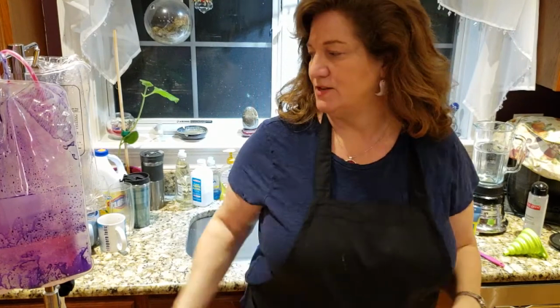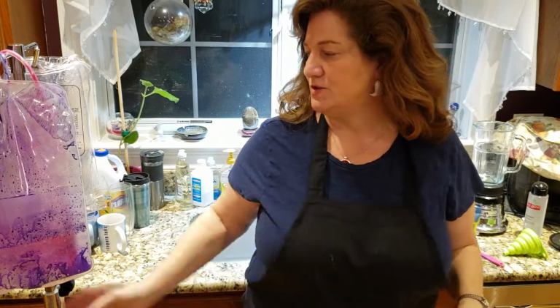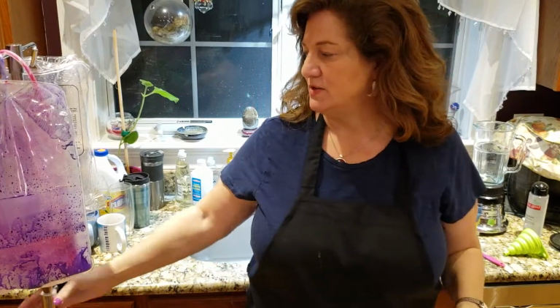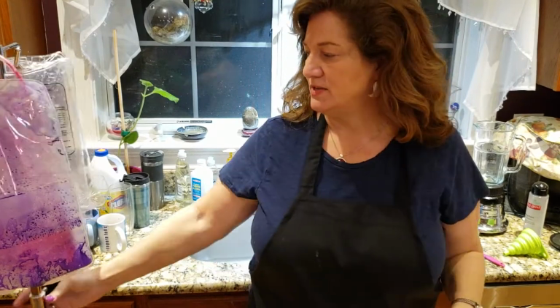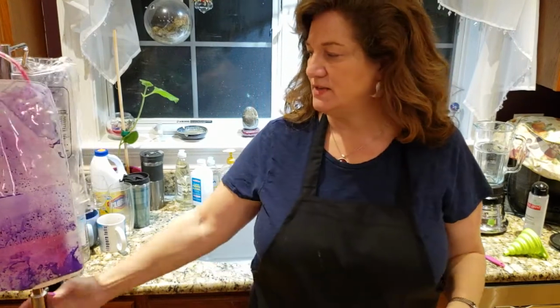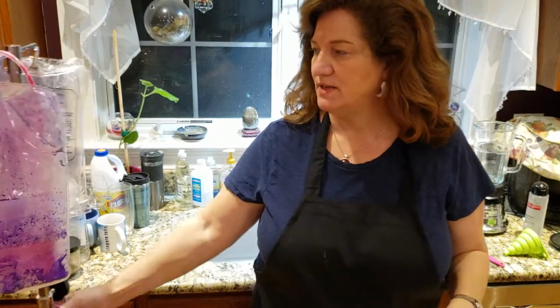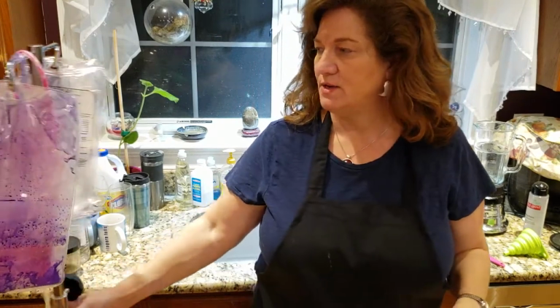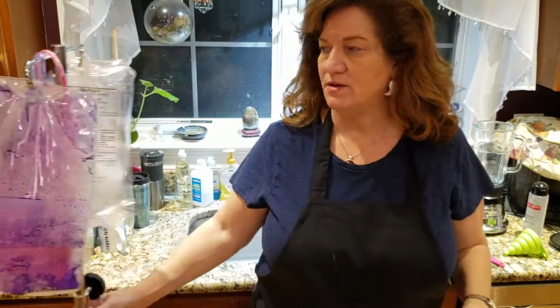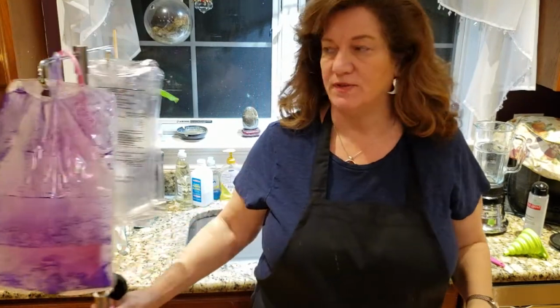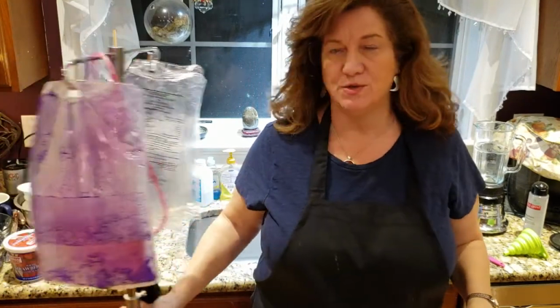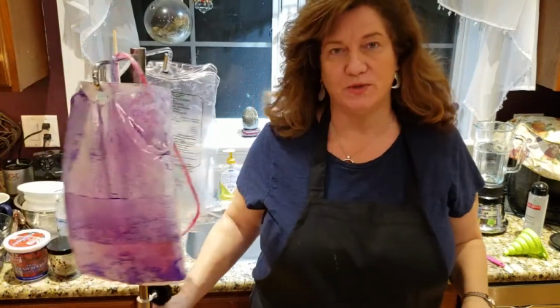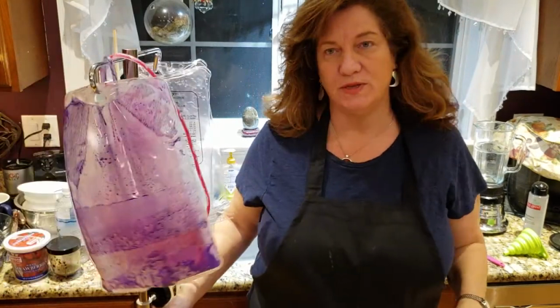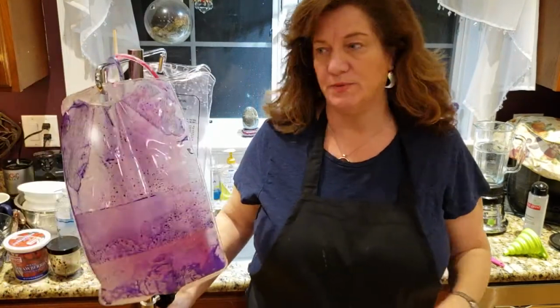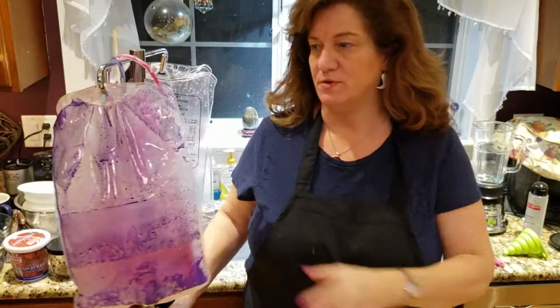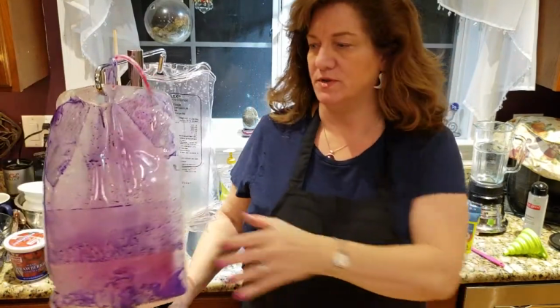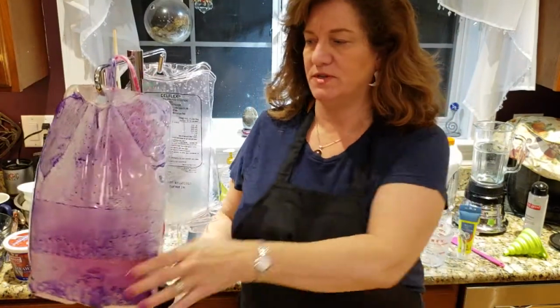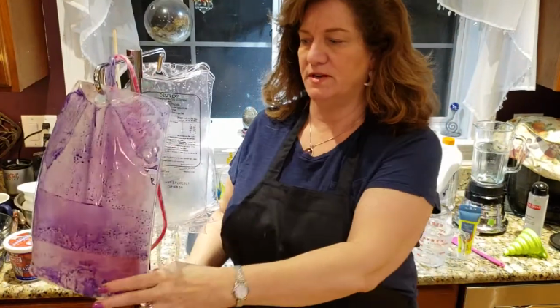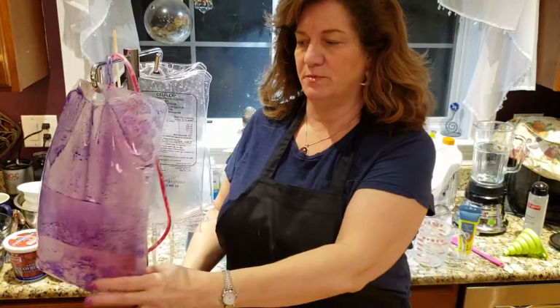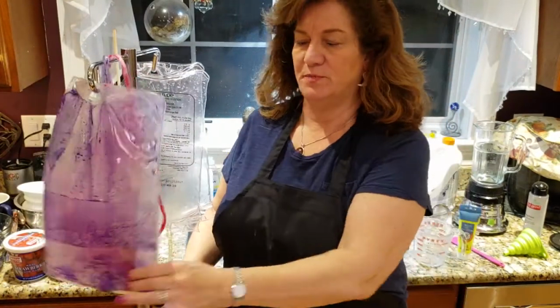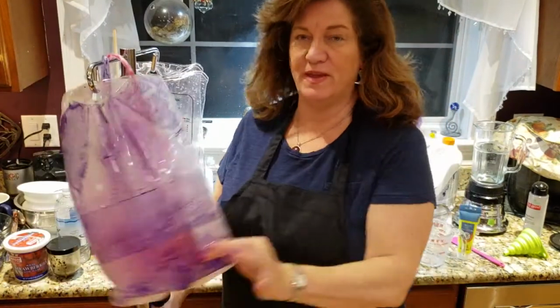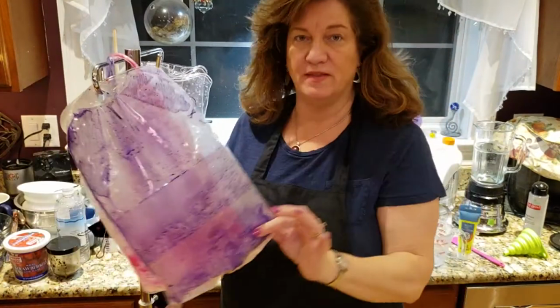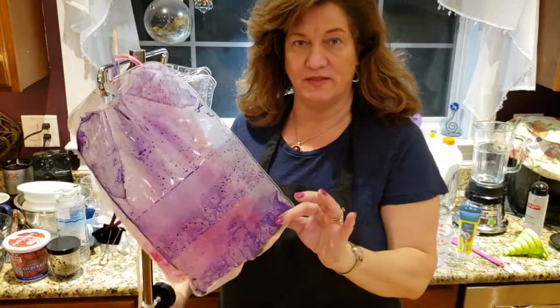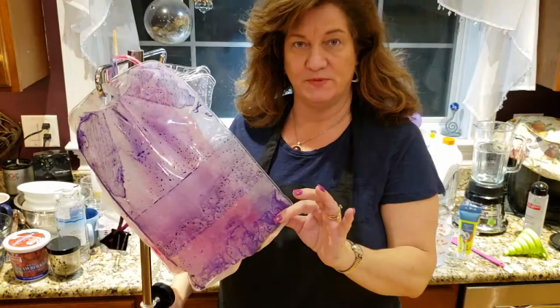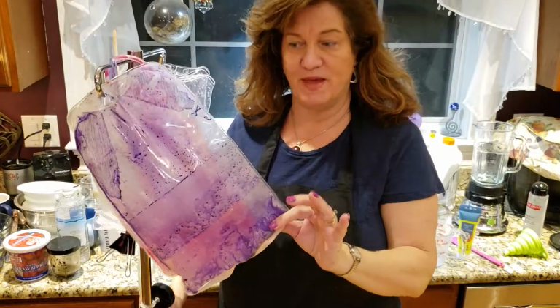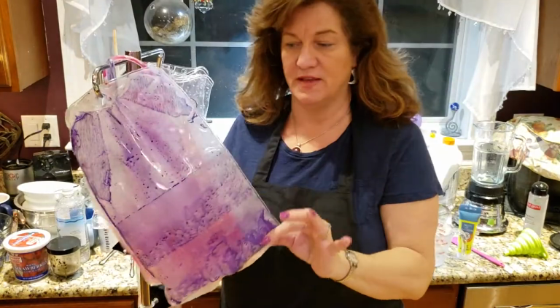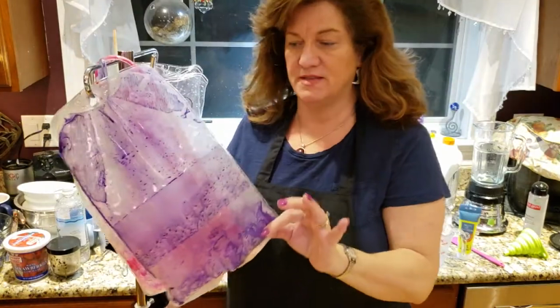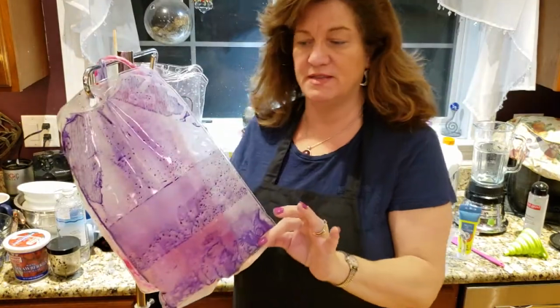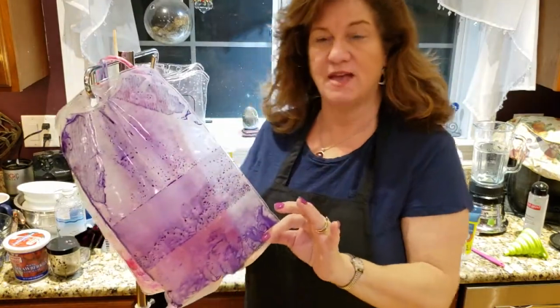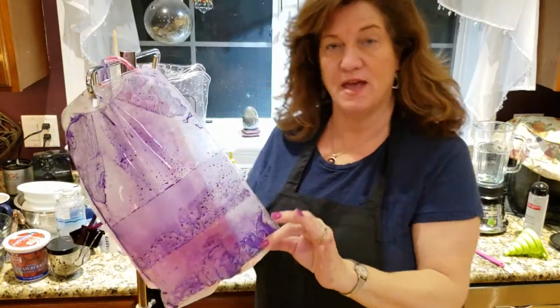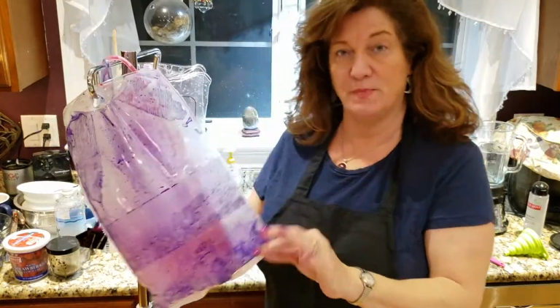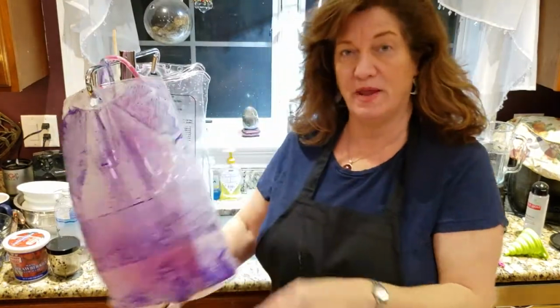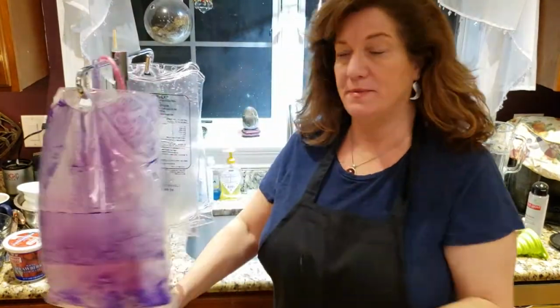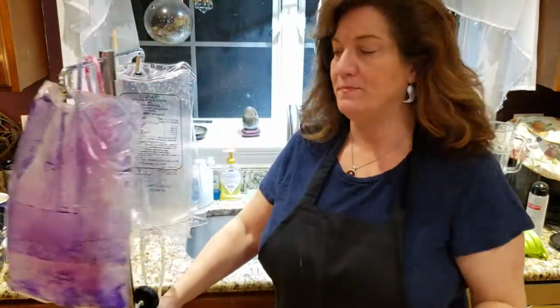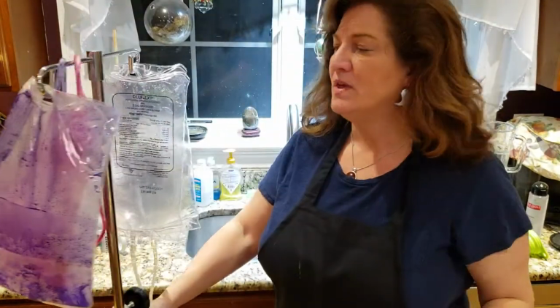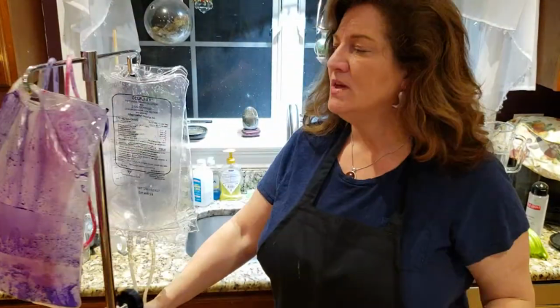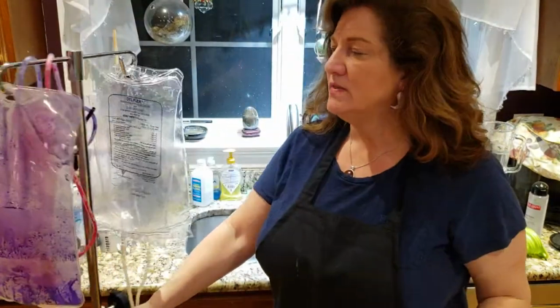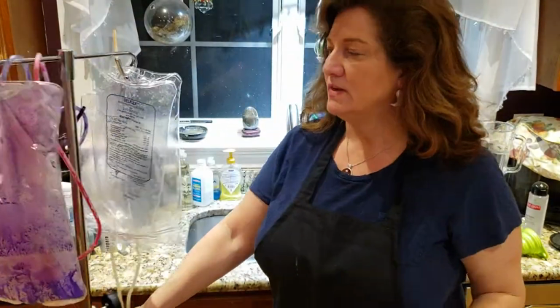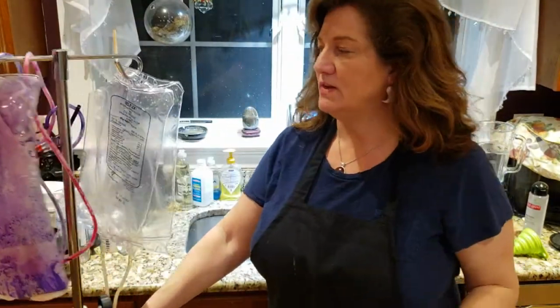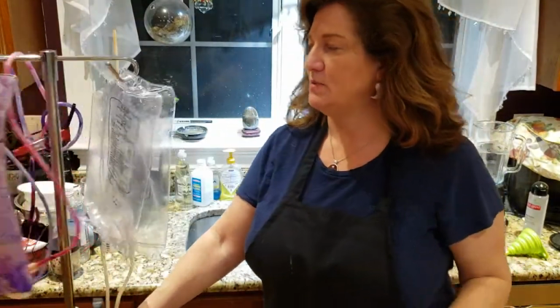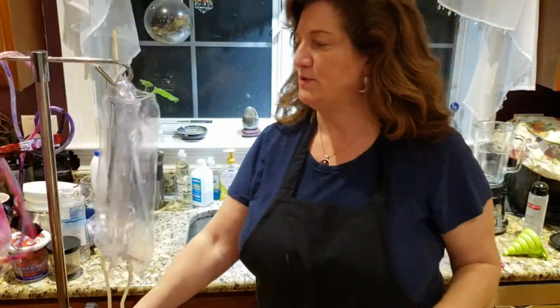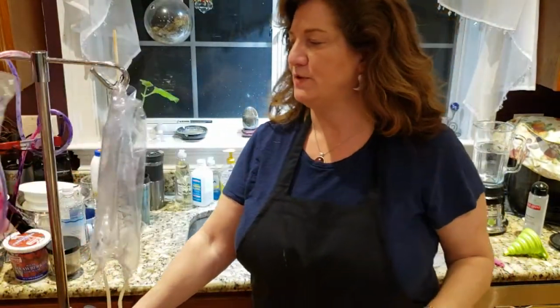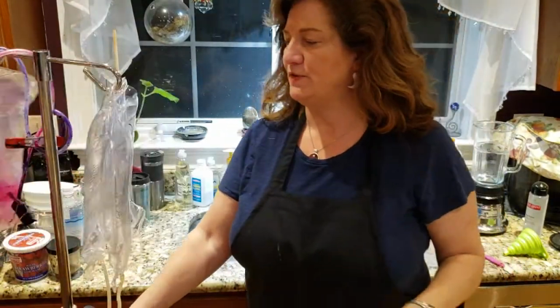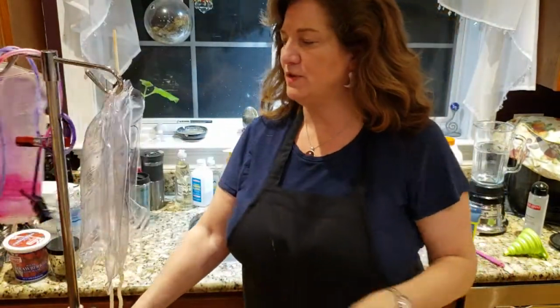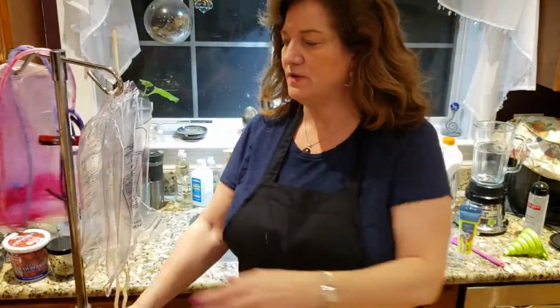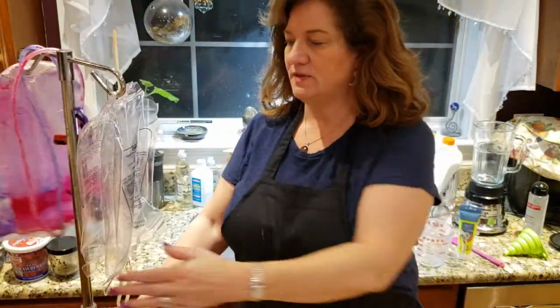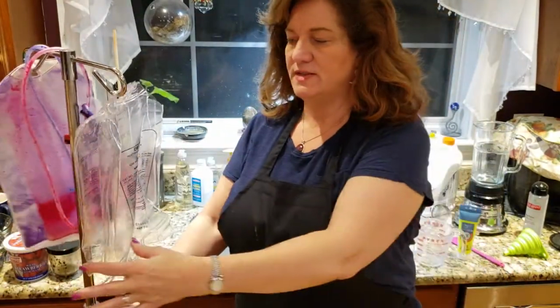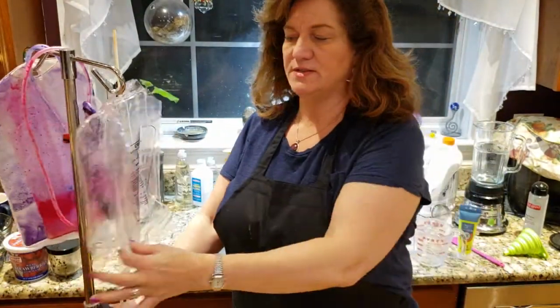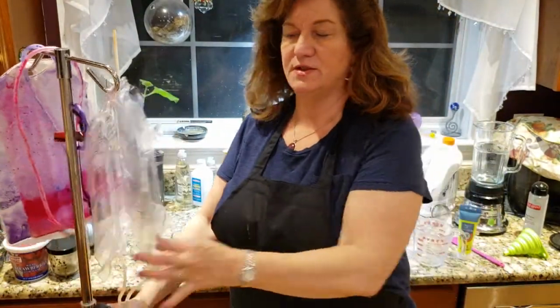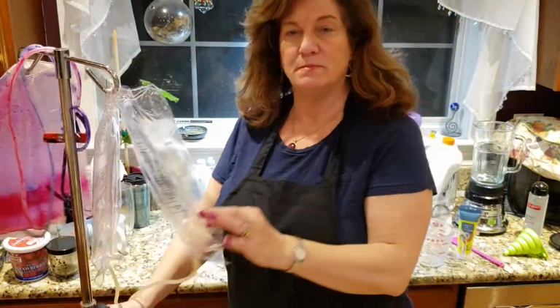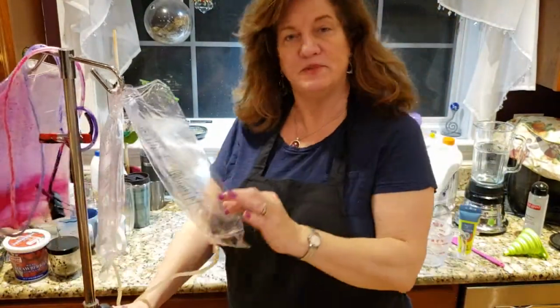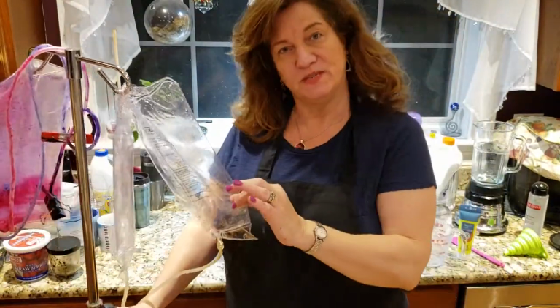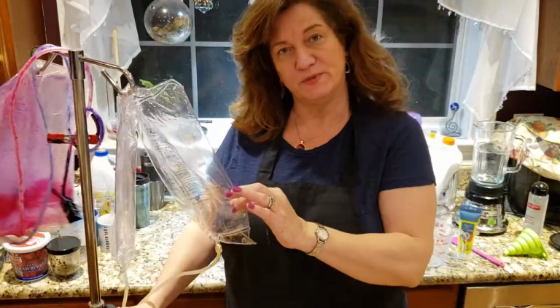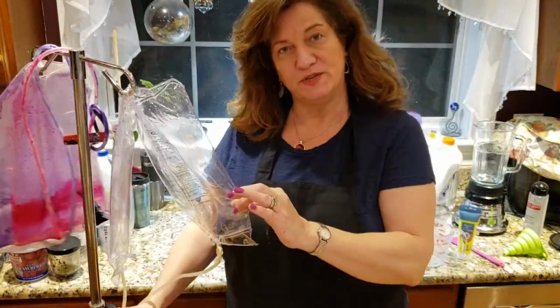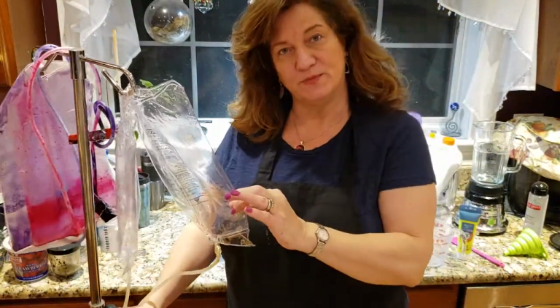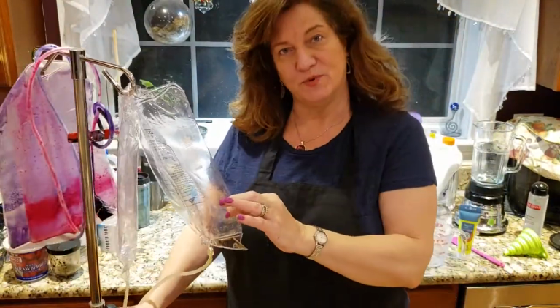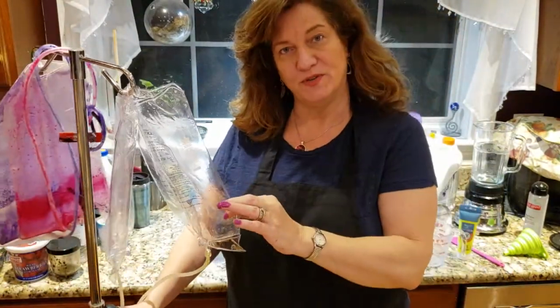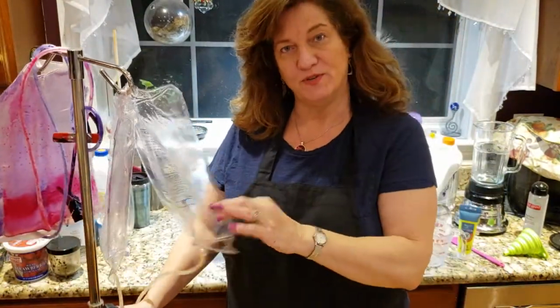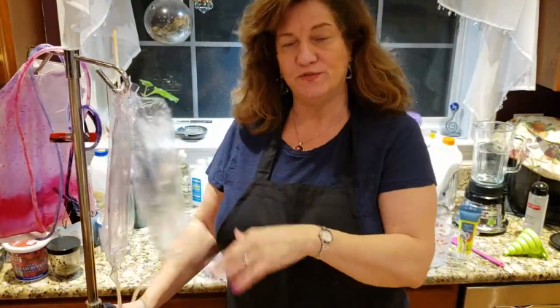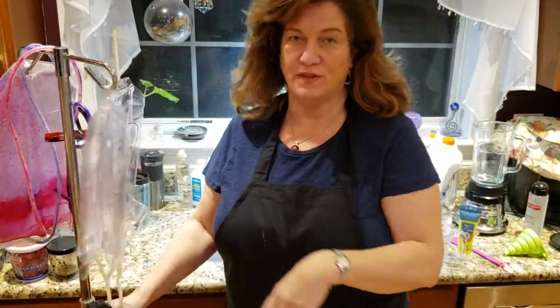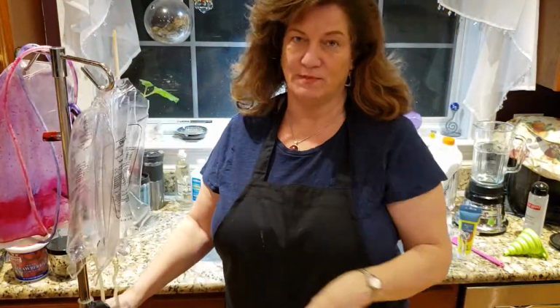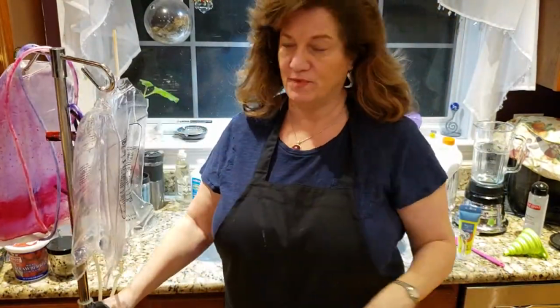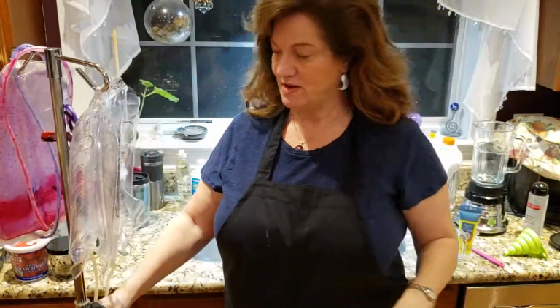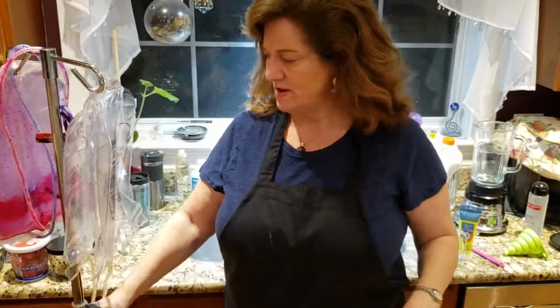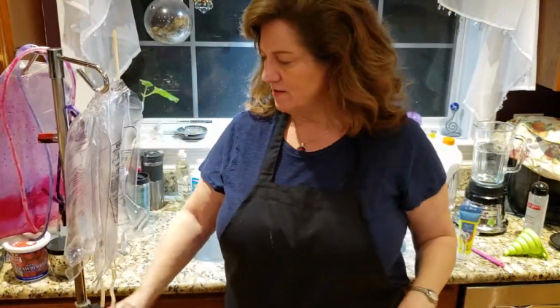As you can see, eventually we're going to end up with paint in these bags. These had paint, they need to be refilled, and these are empties, which I'm going to fill up right now.